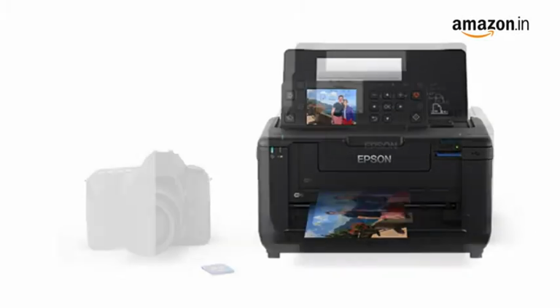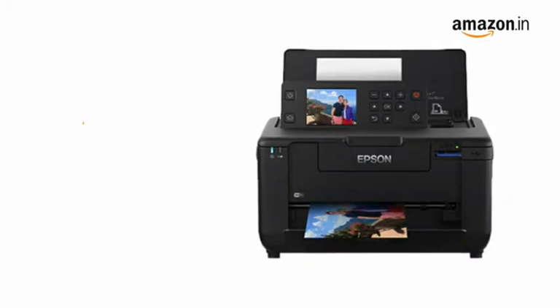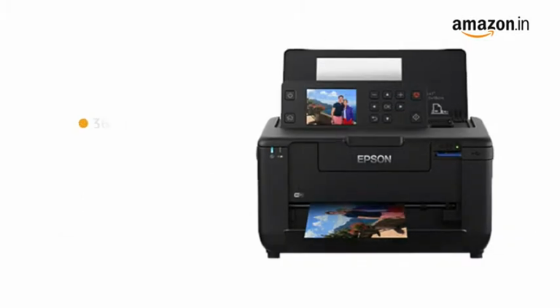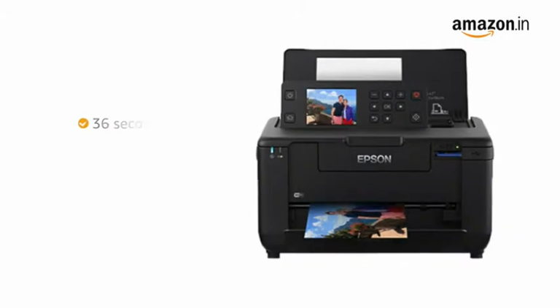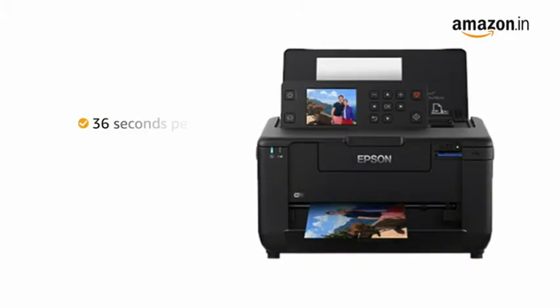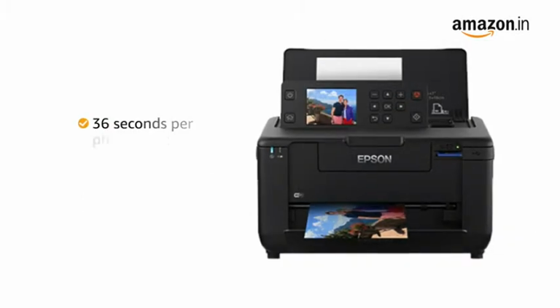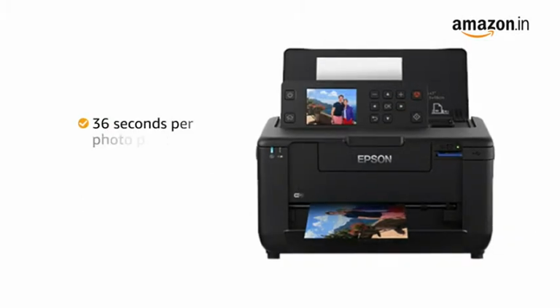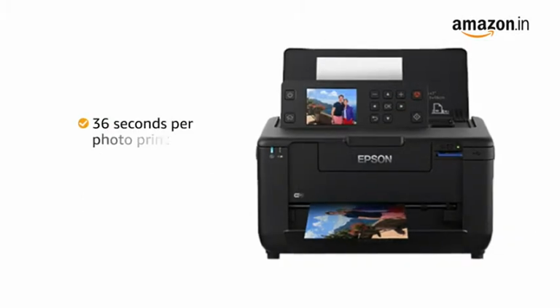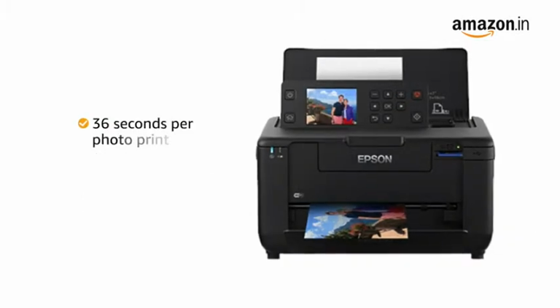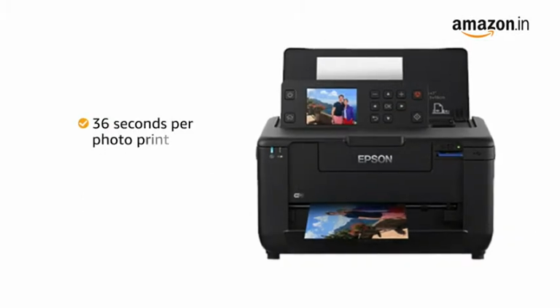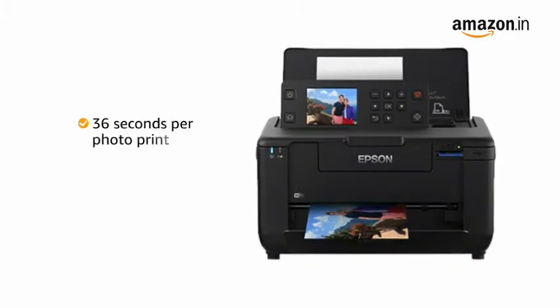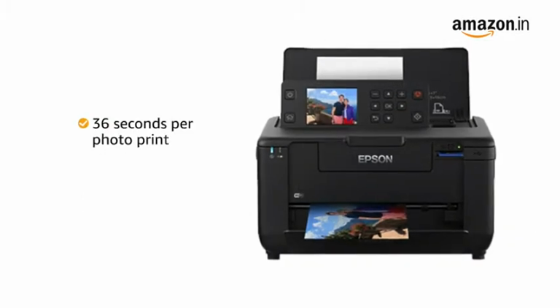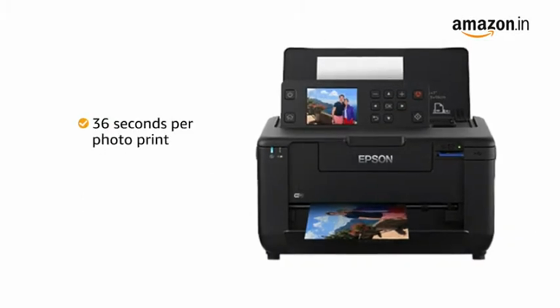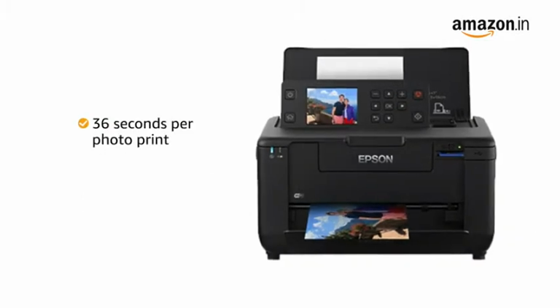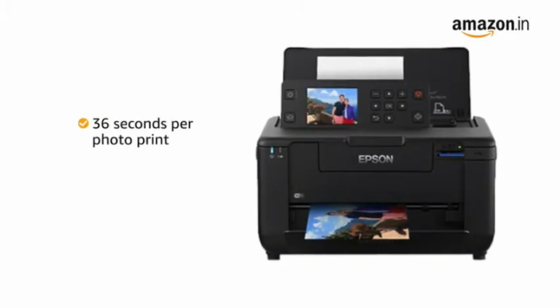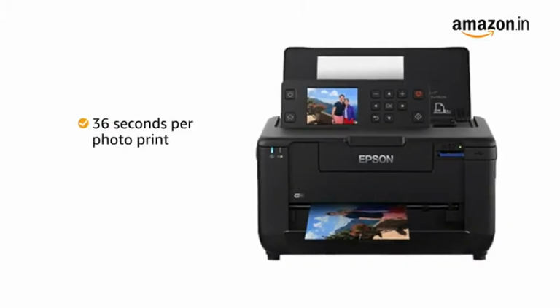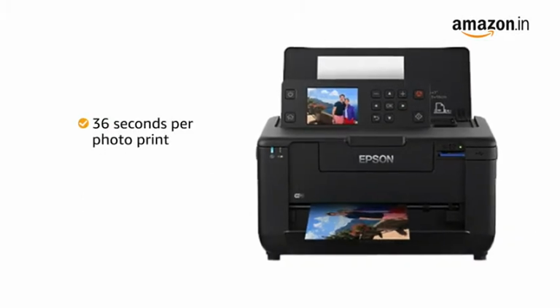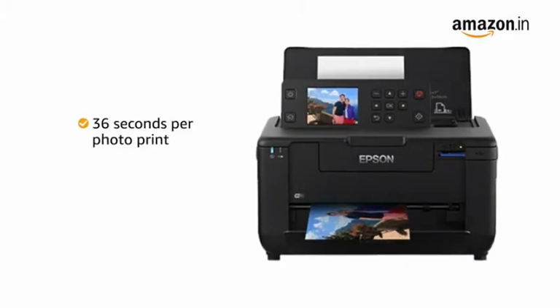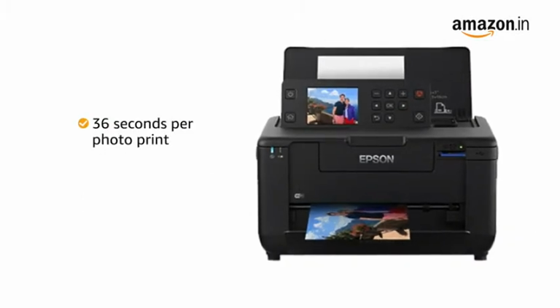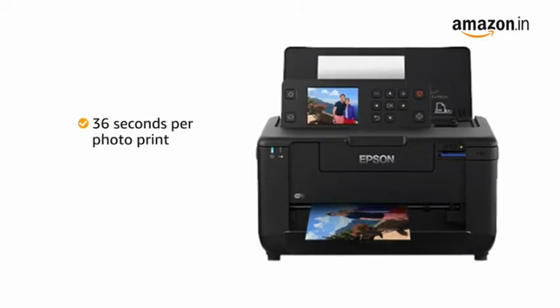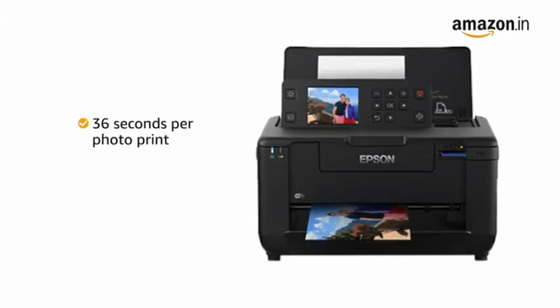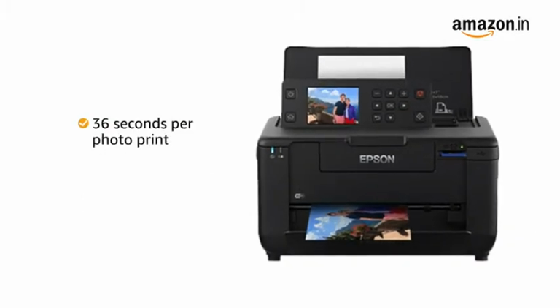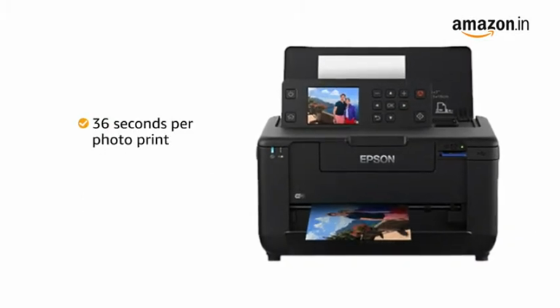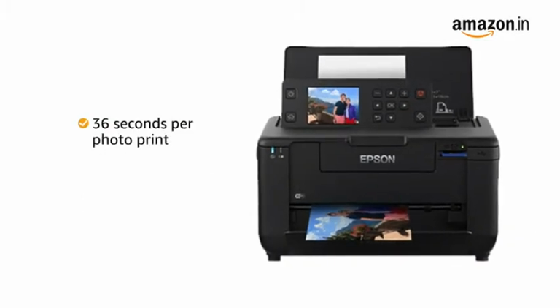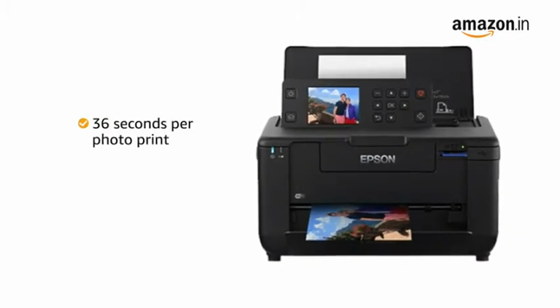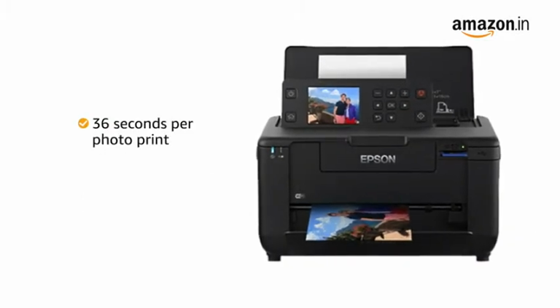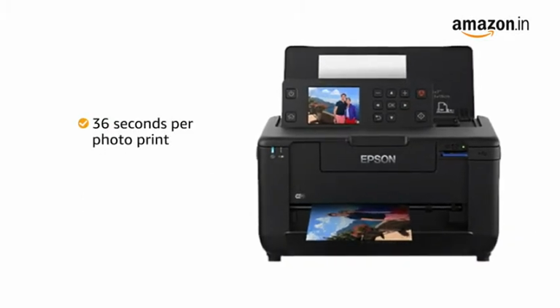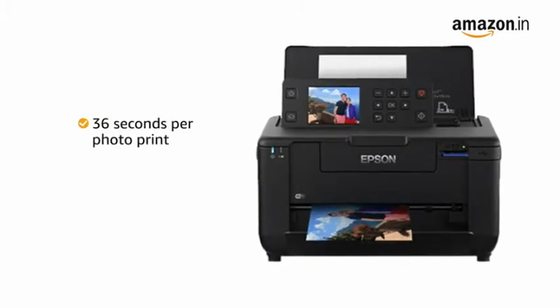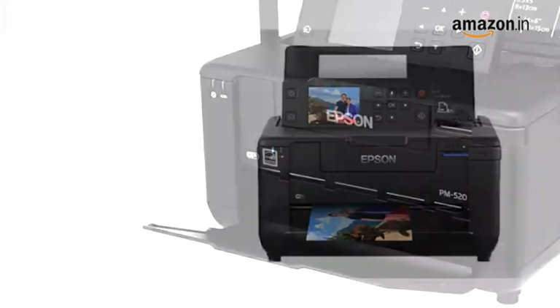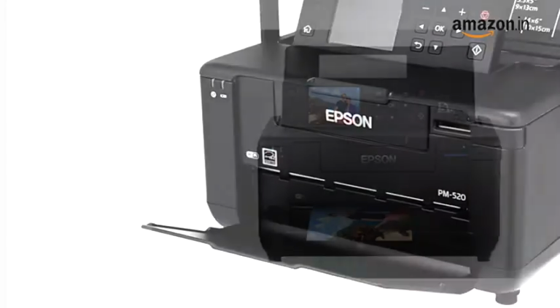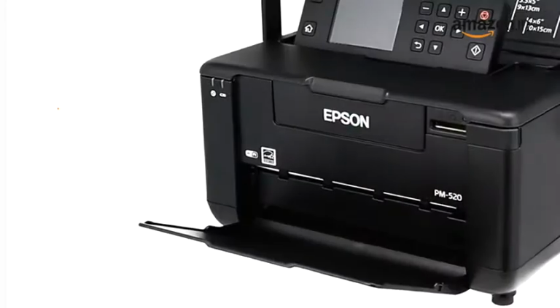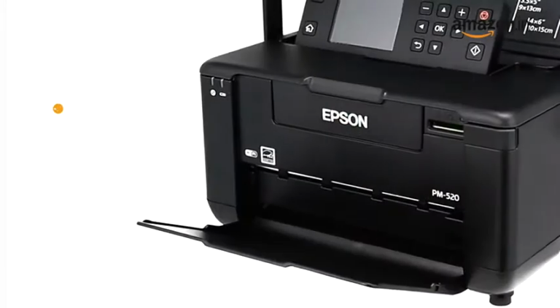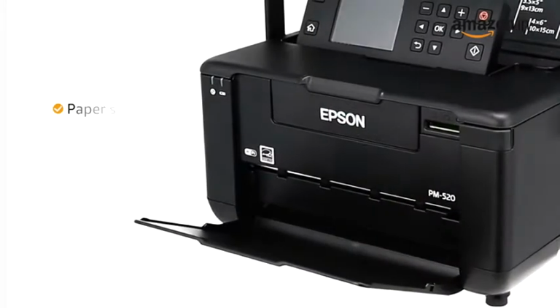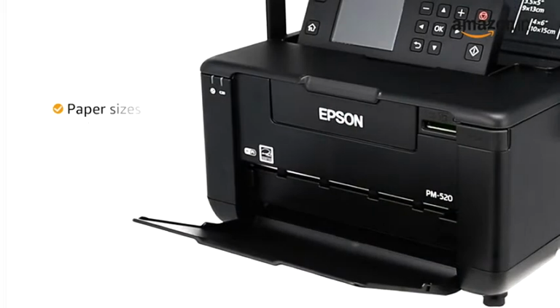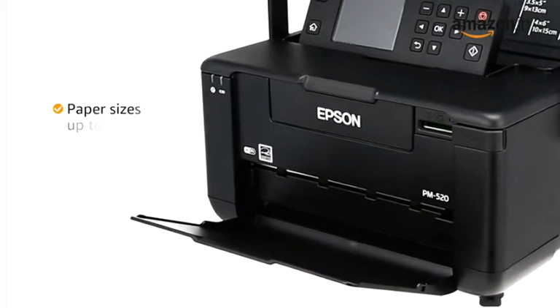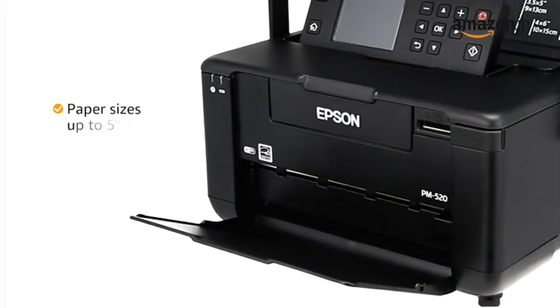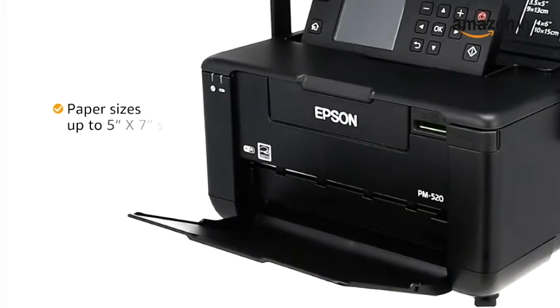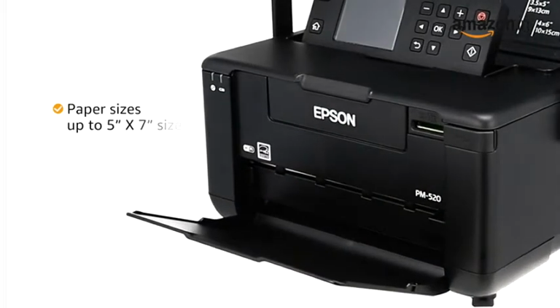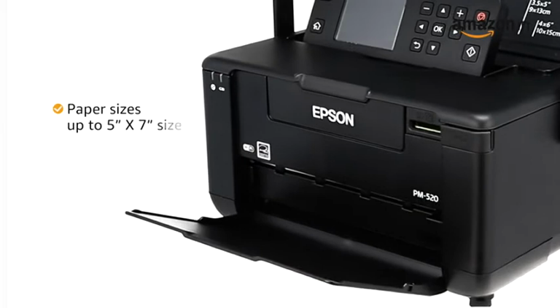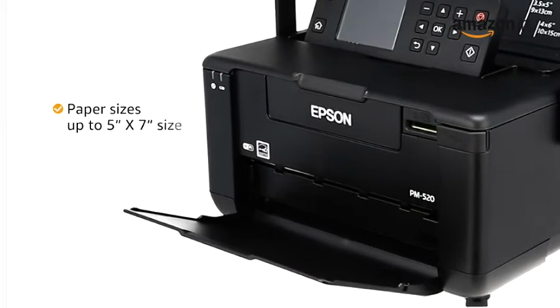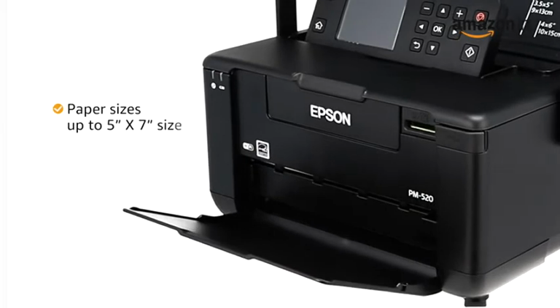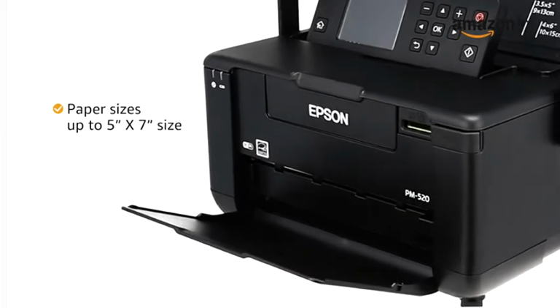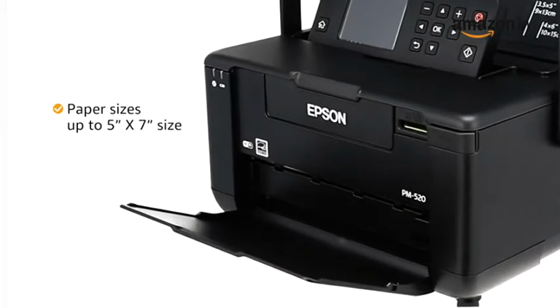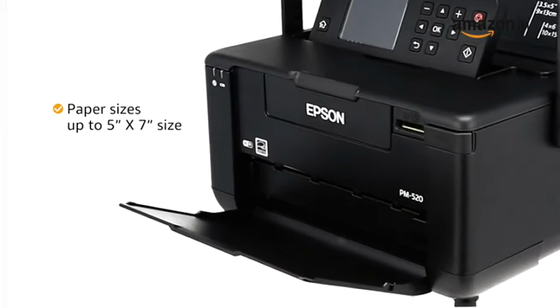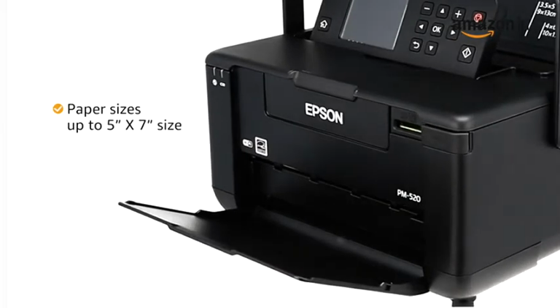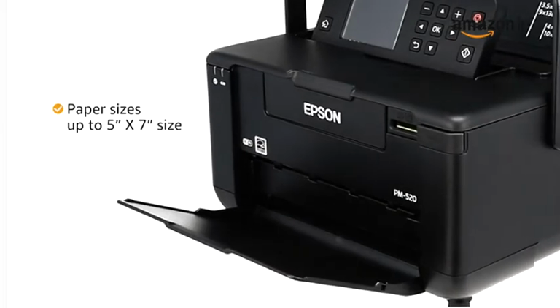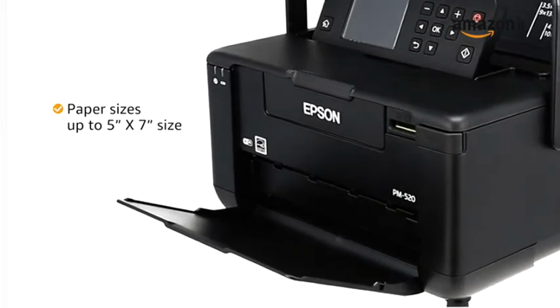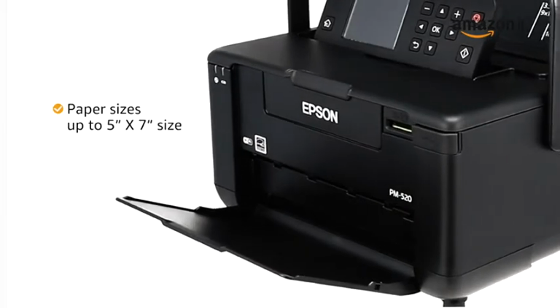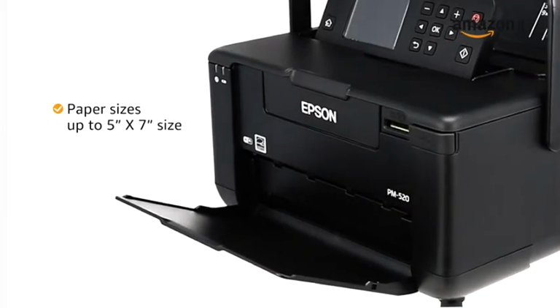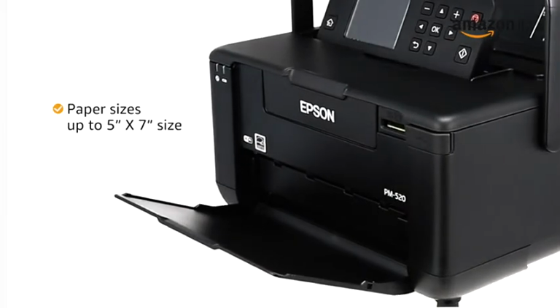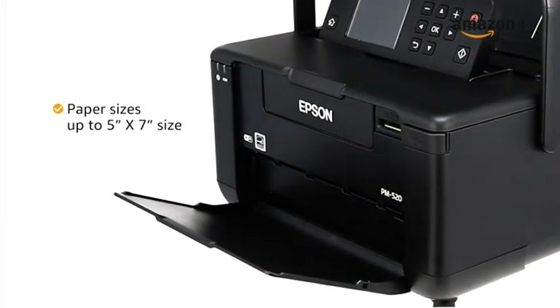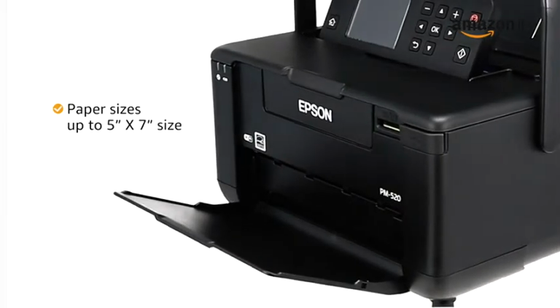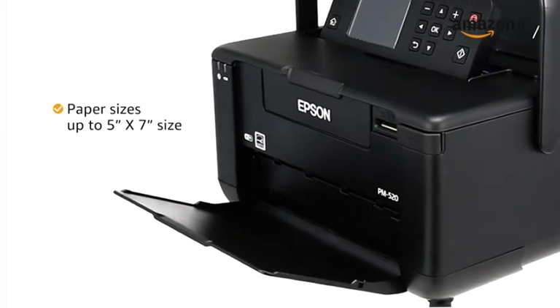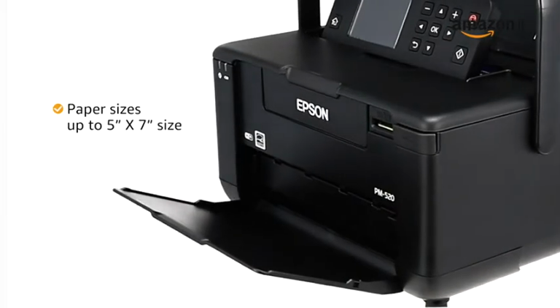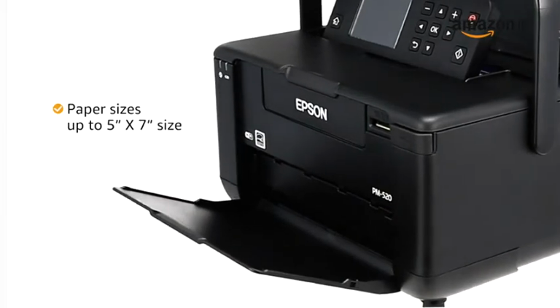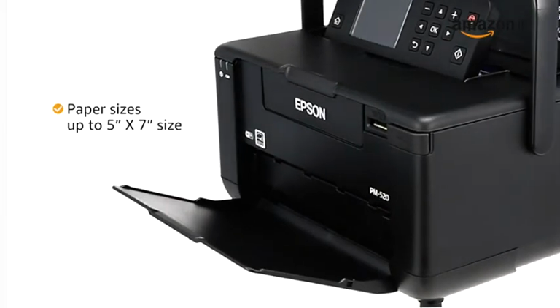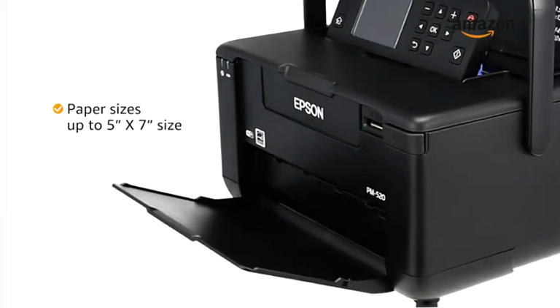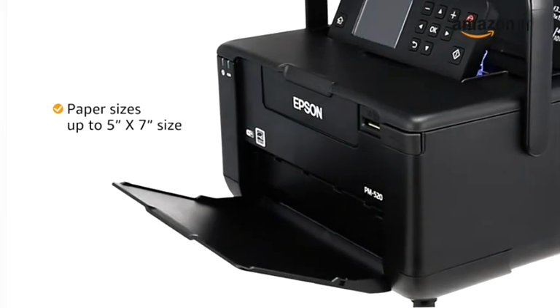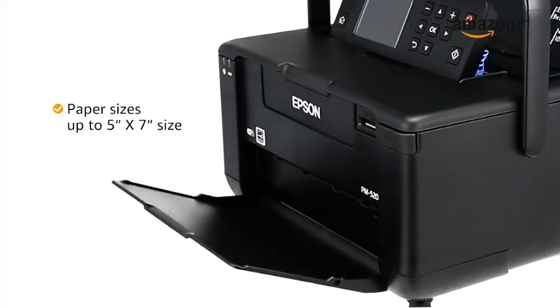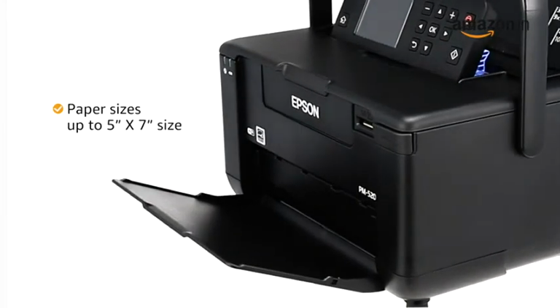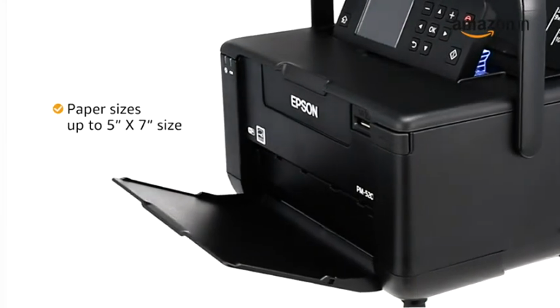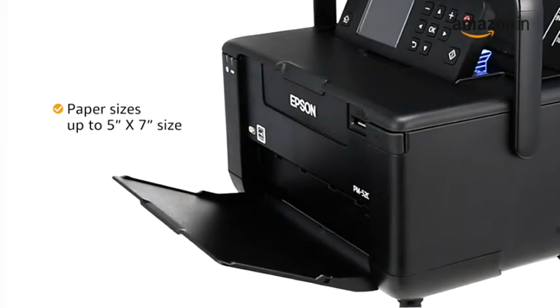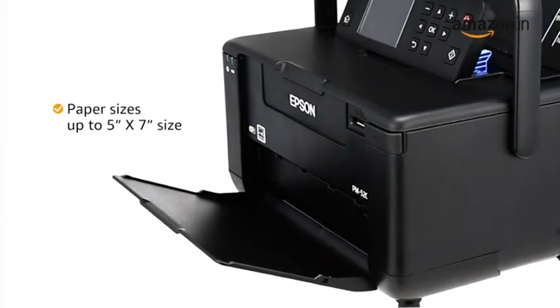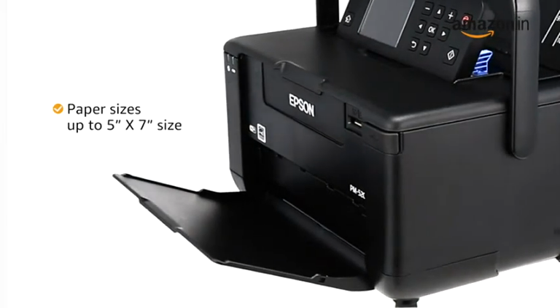You get a printing speed of up to 36 seconds per photo print. This printer supports paper sizes up to 5 inches by 7 inches.